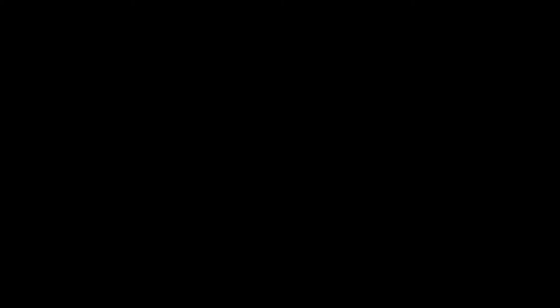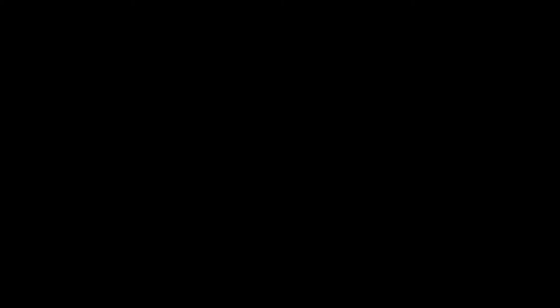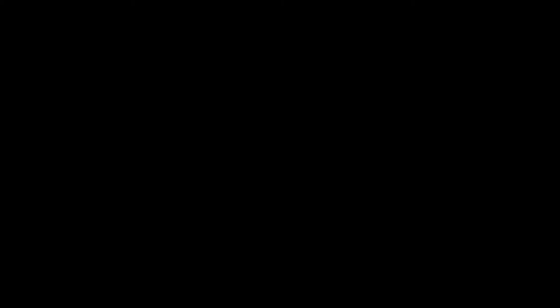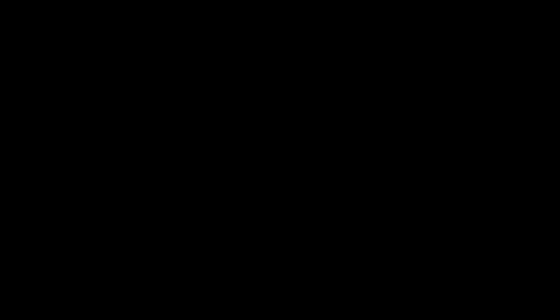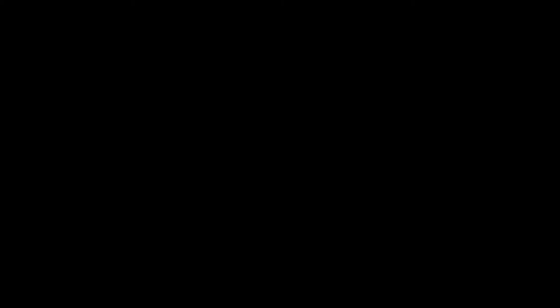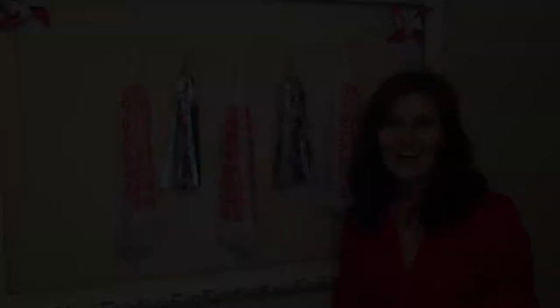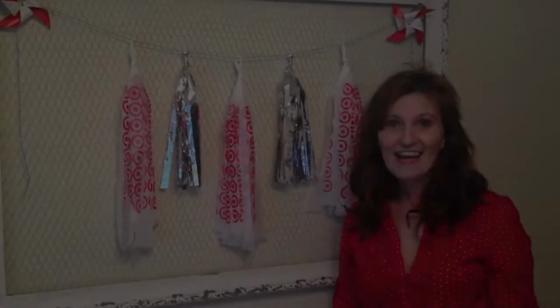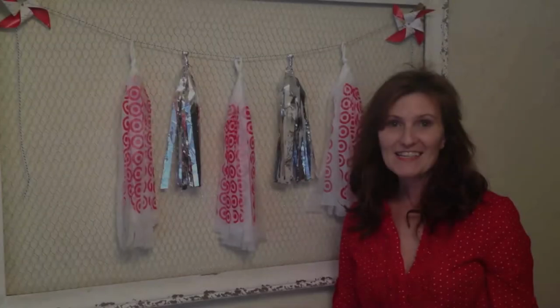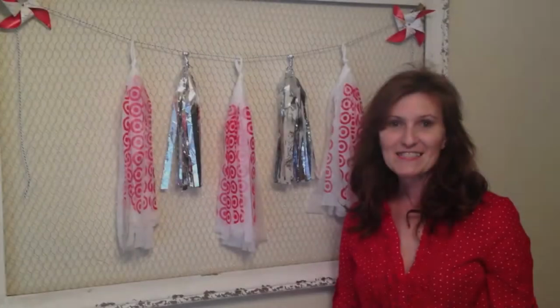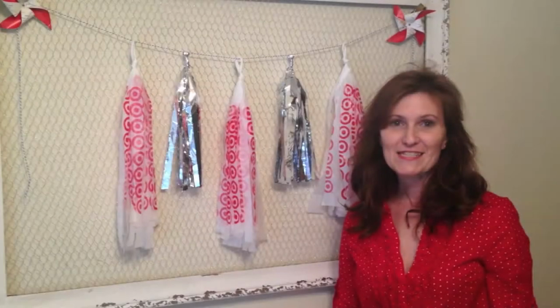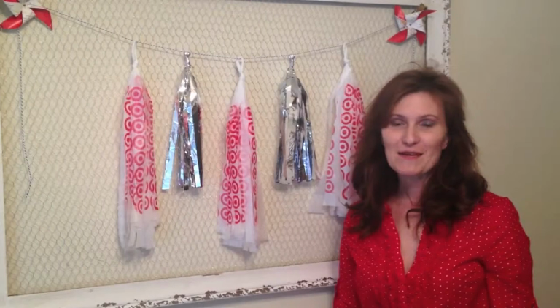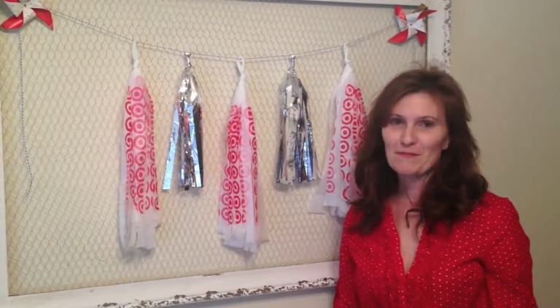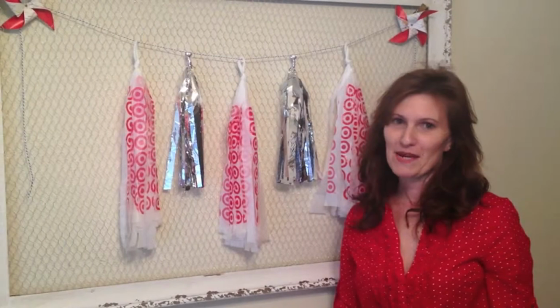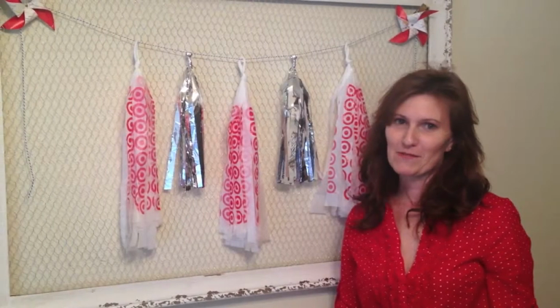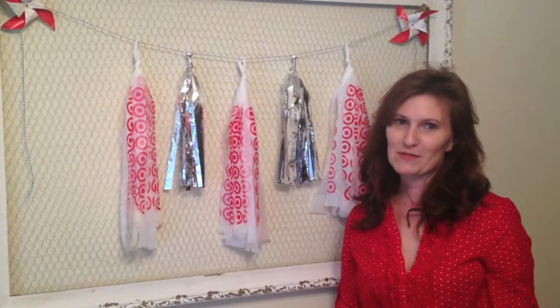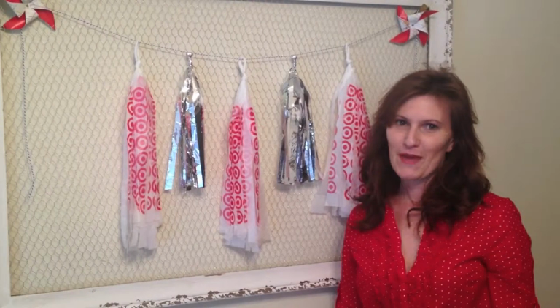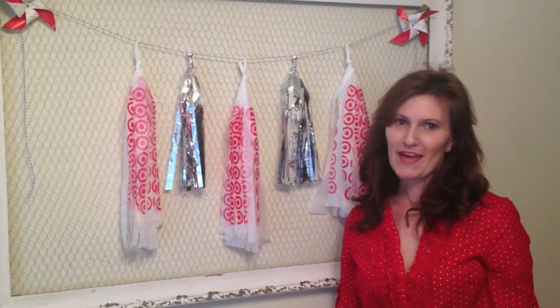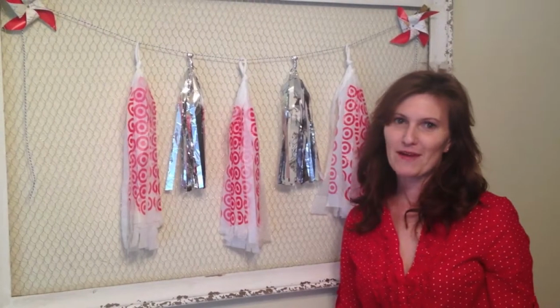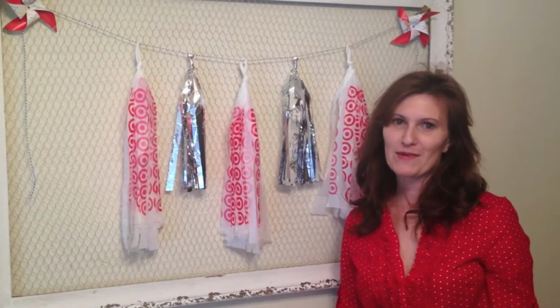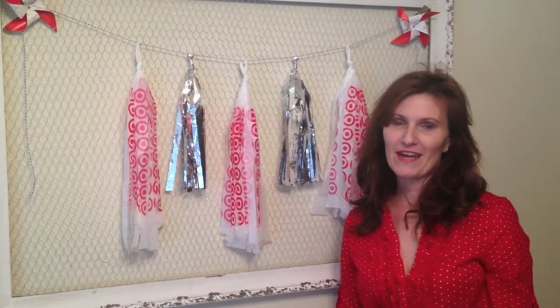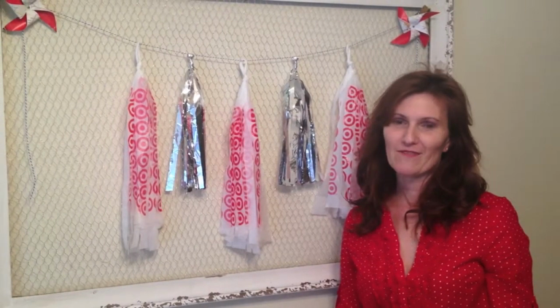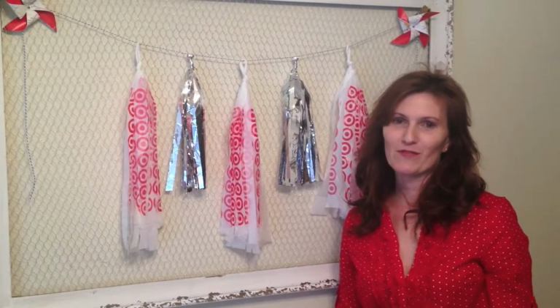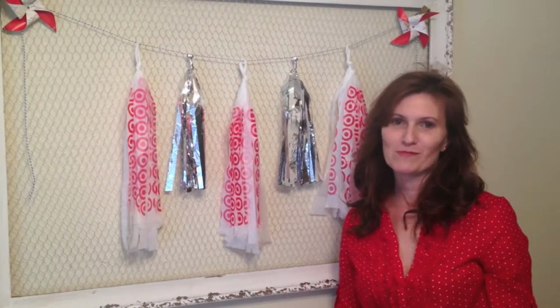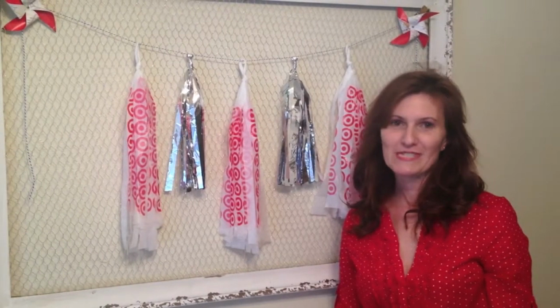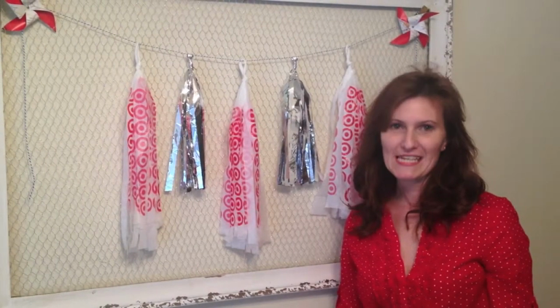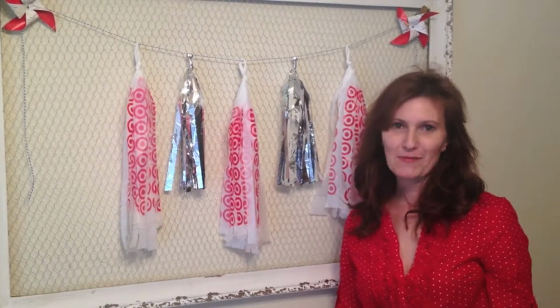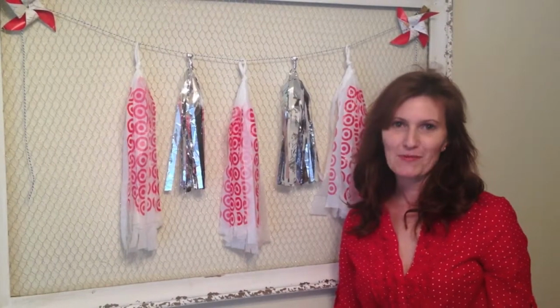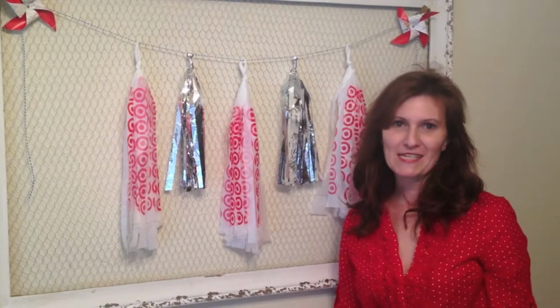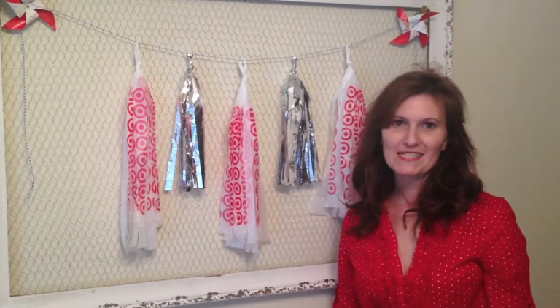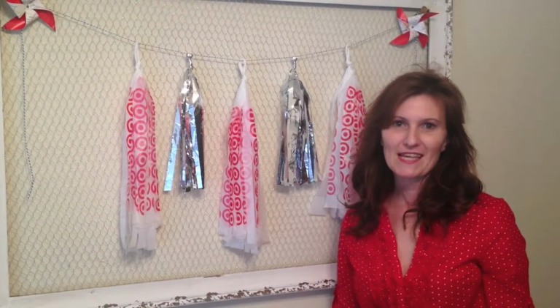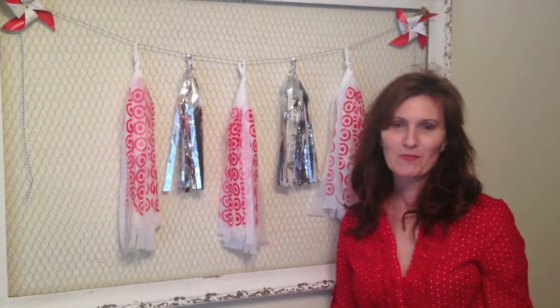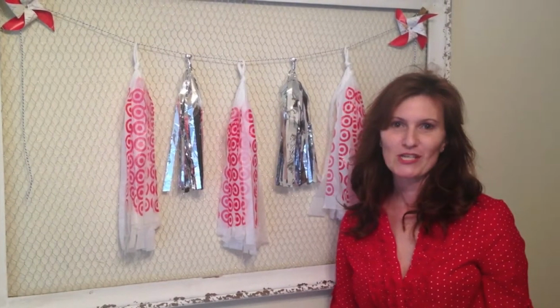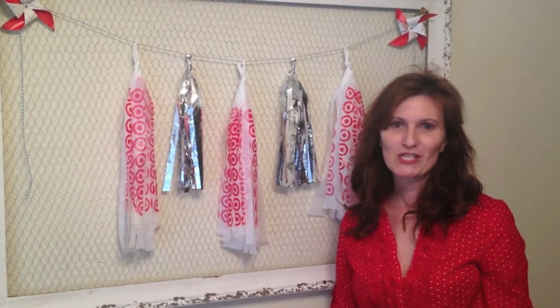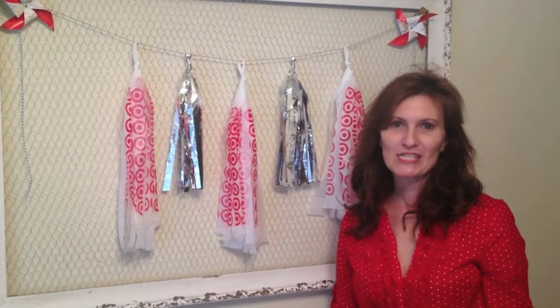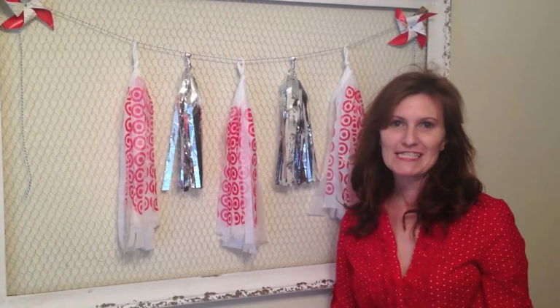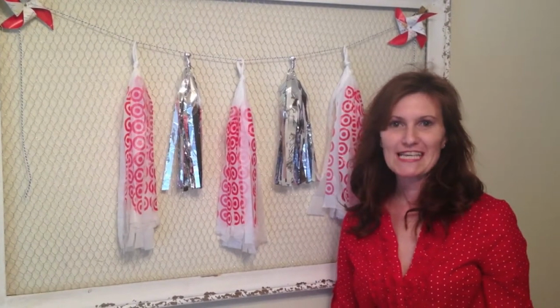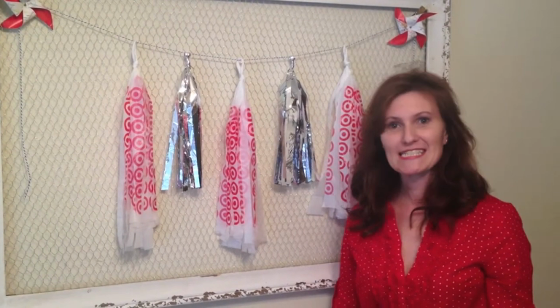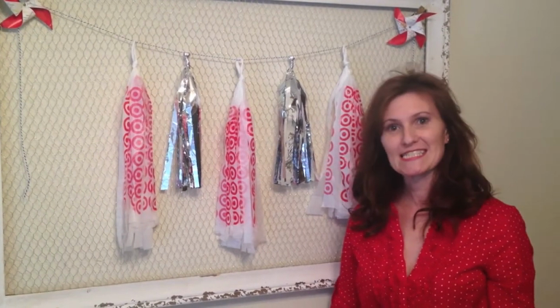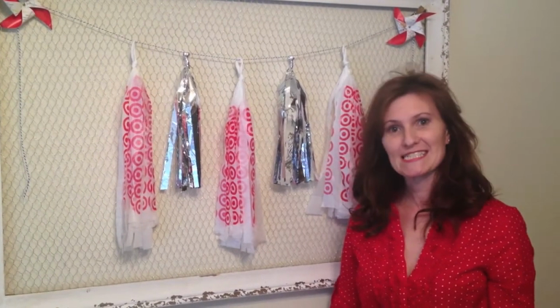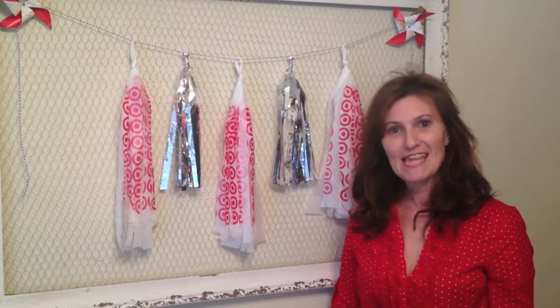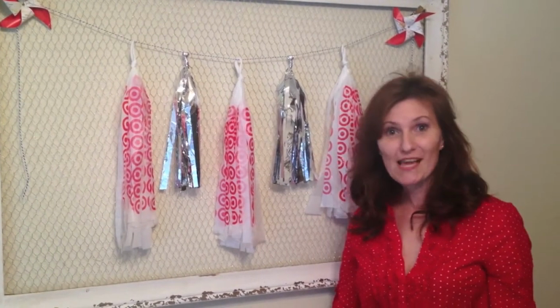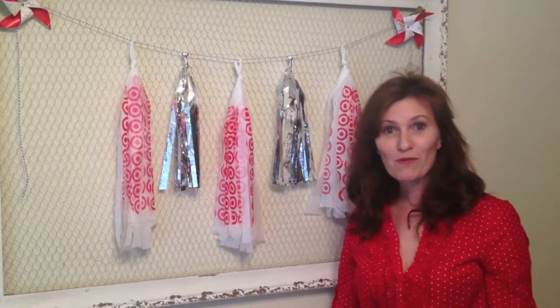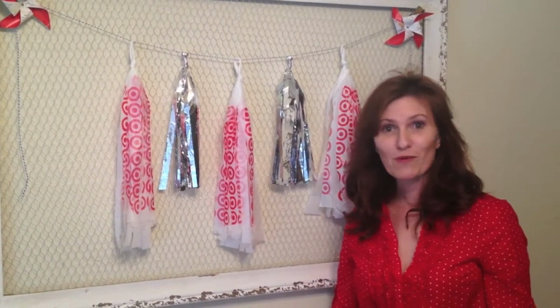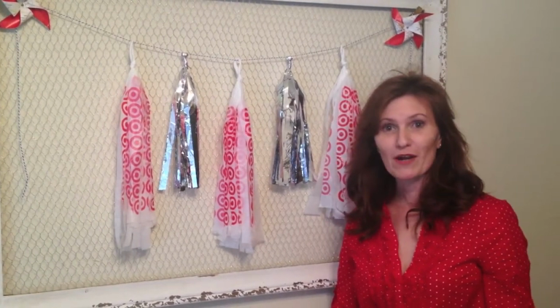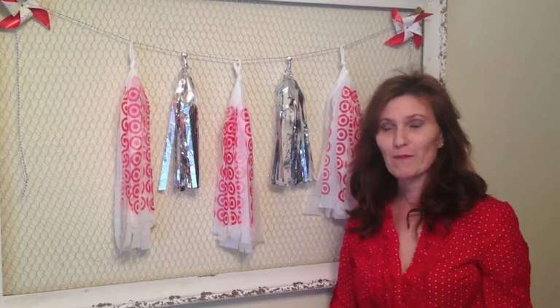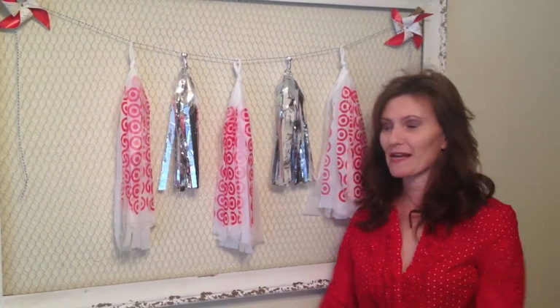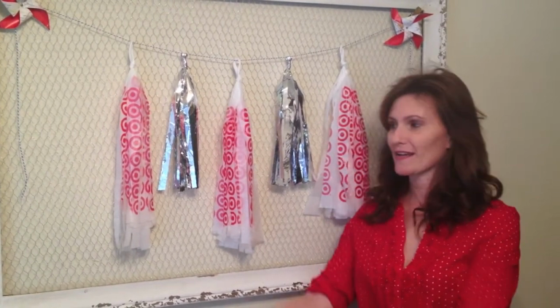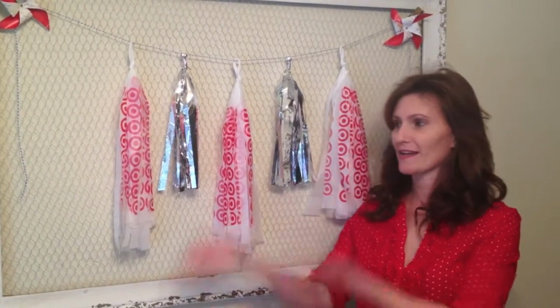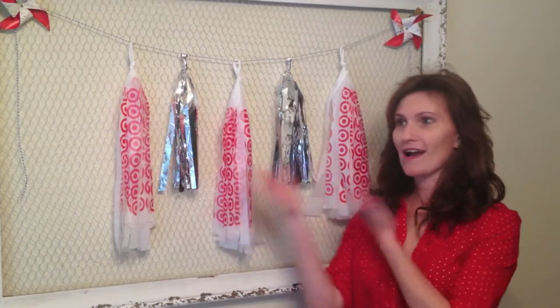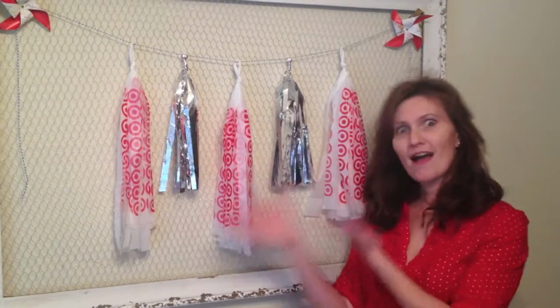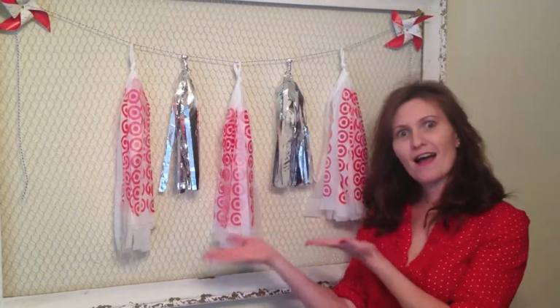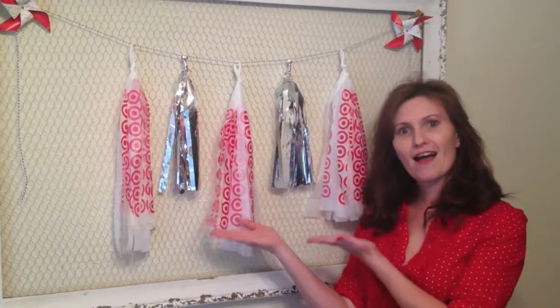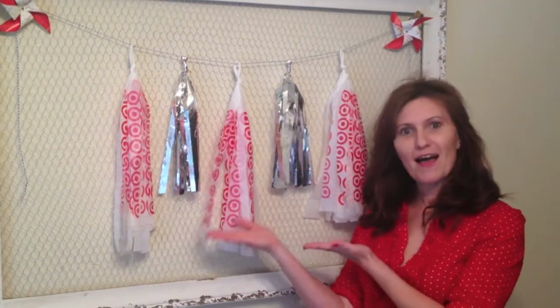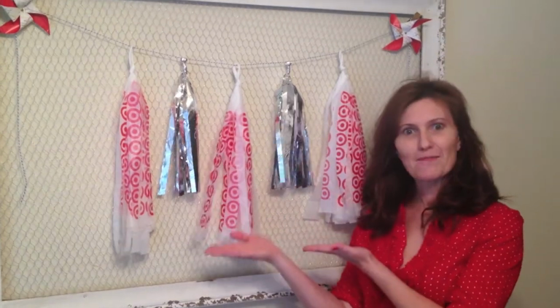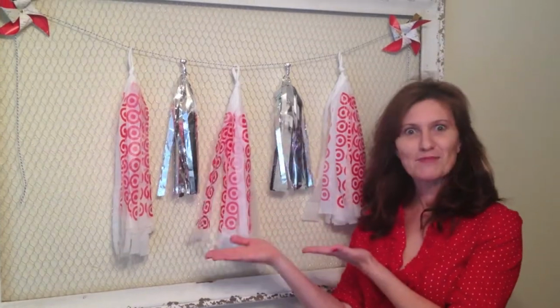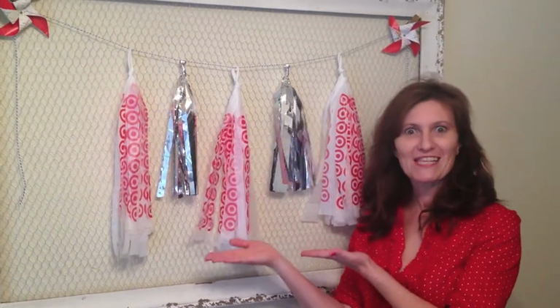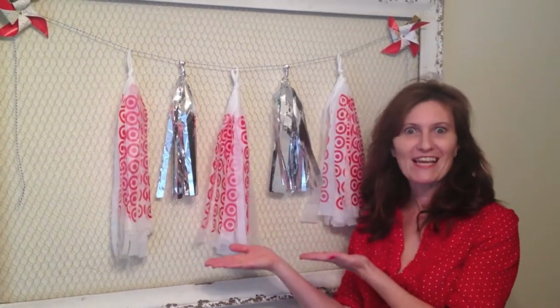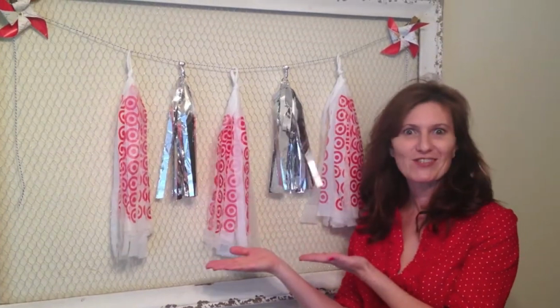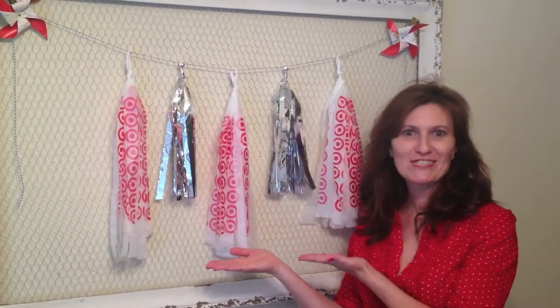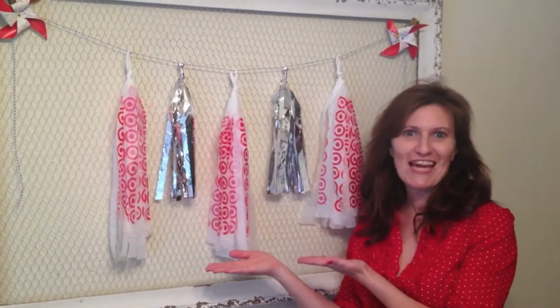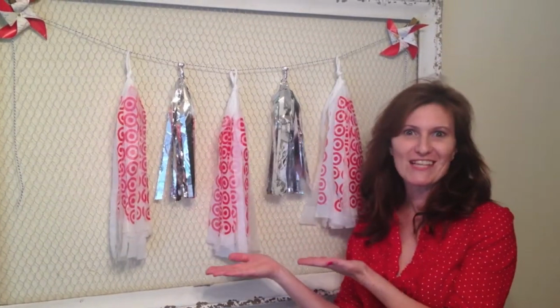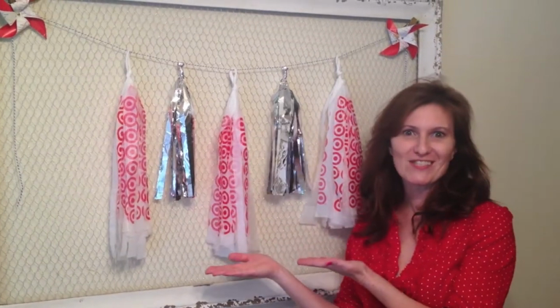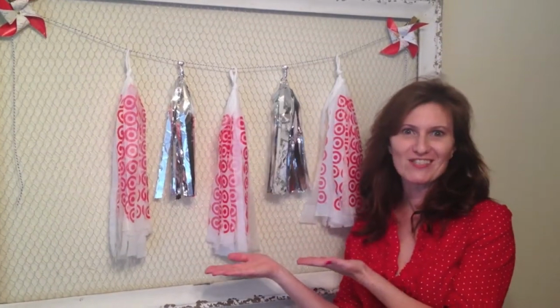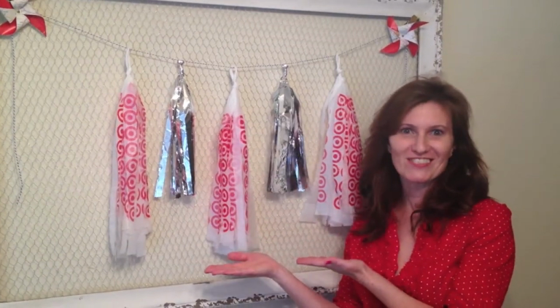Hi guys! My name is Pam and I'm from D&P Celebrations and today we are making upcycled tassels!